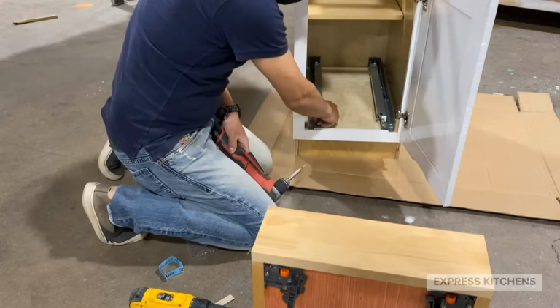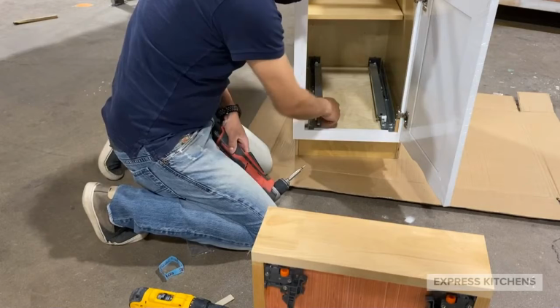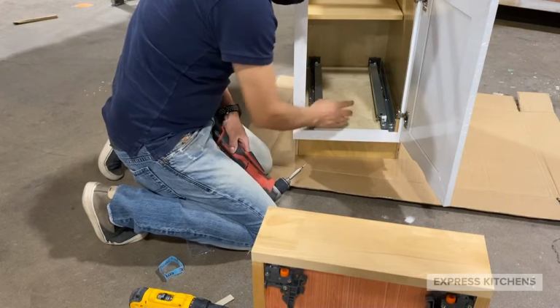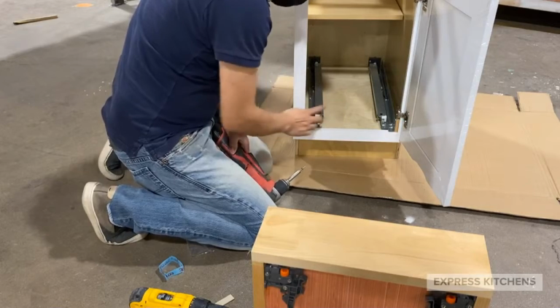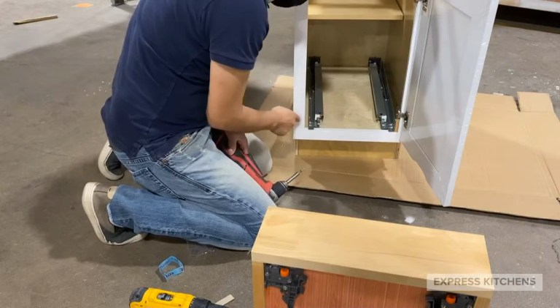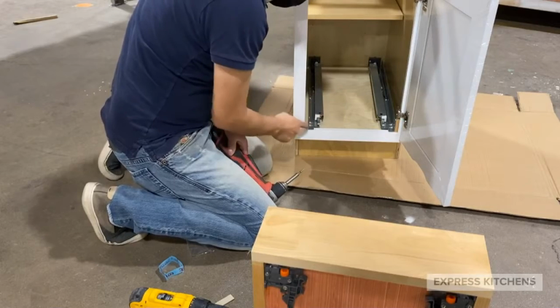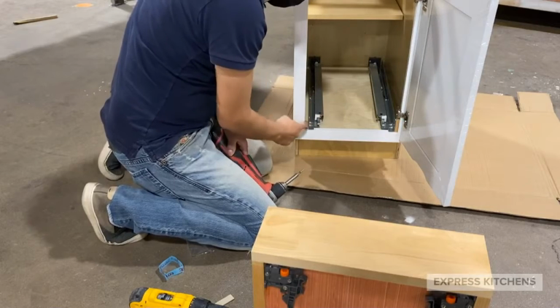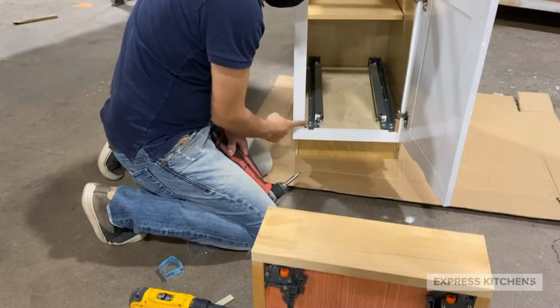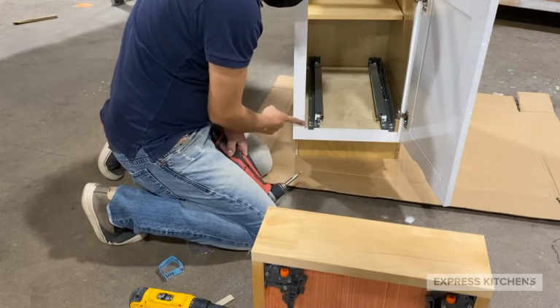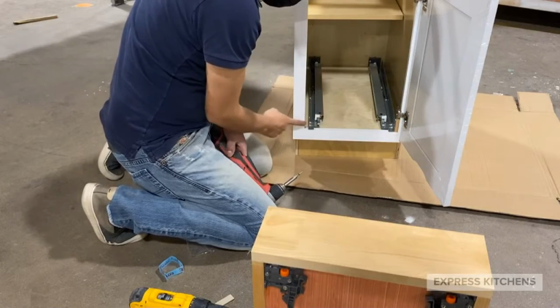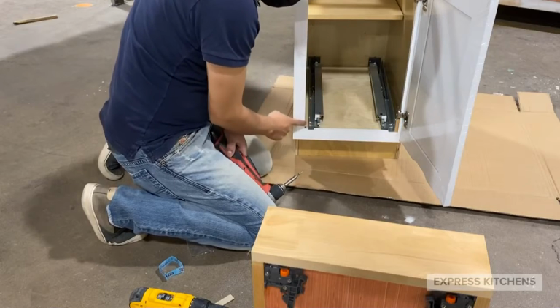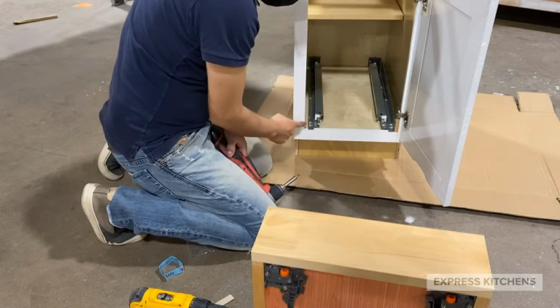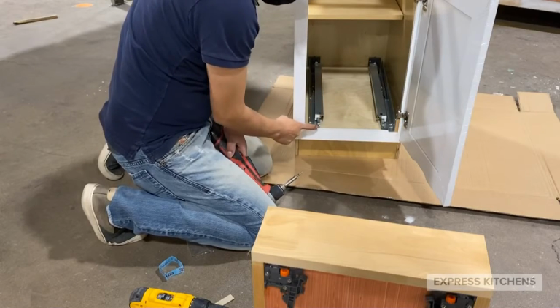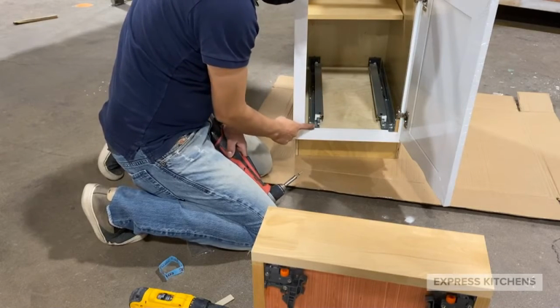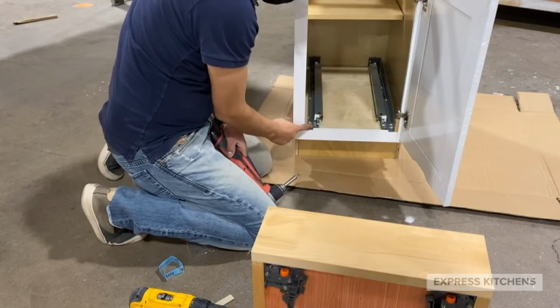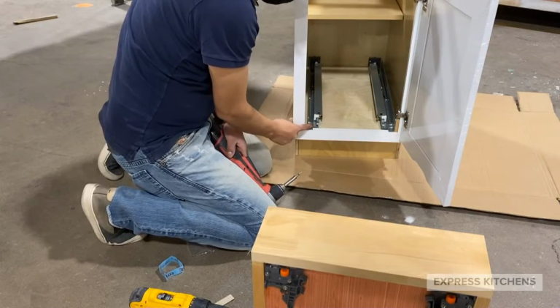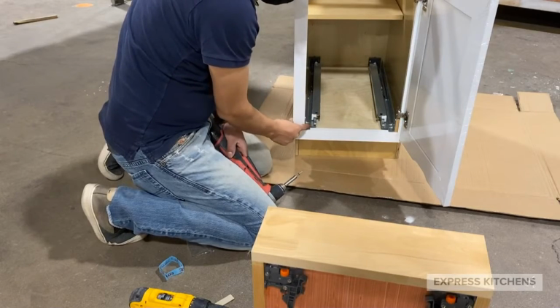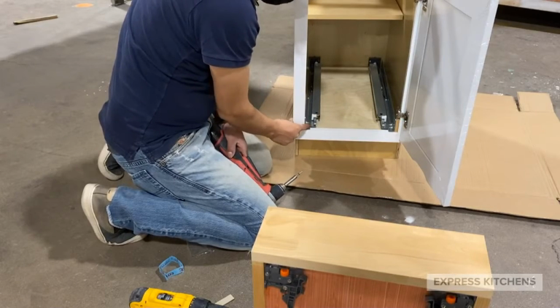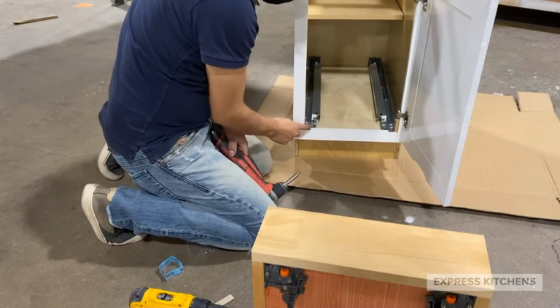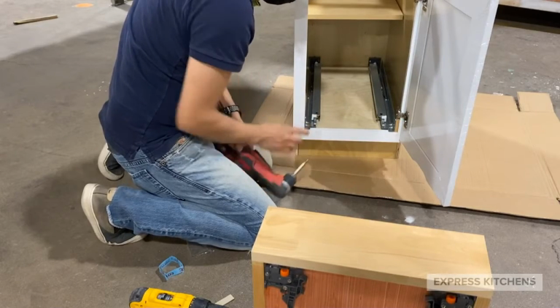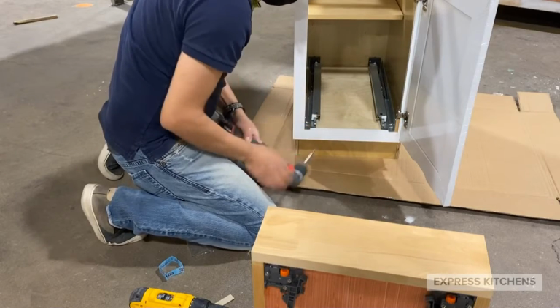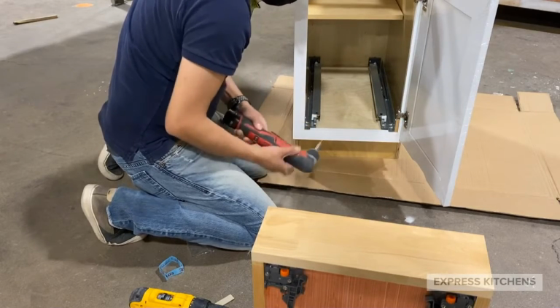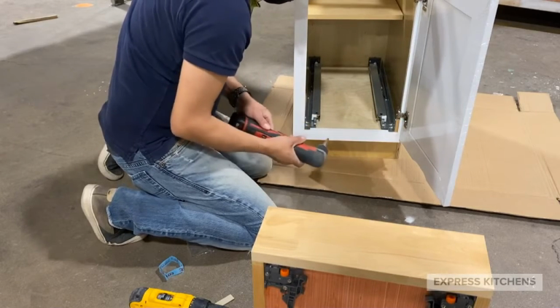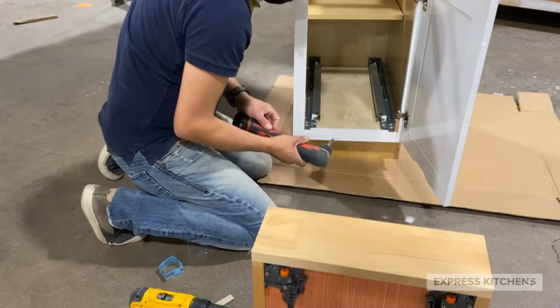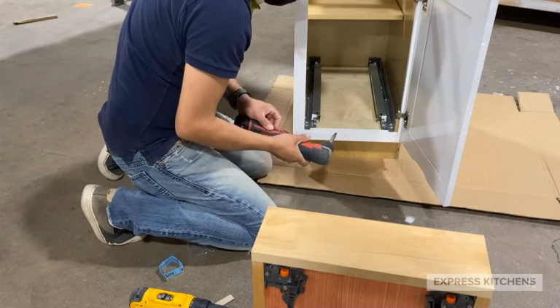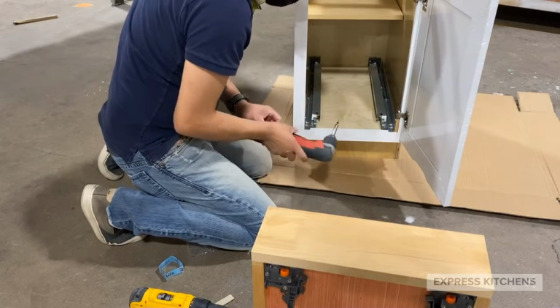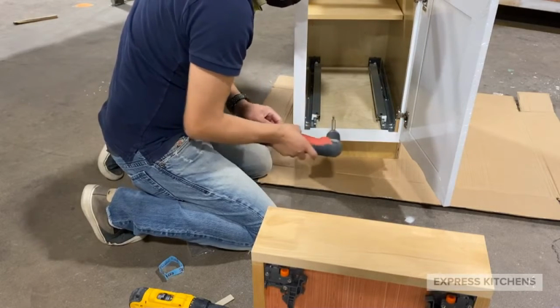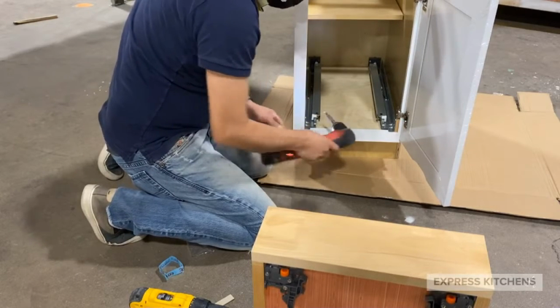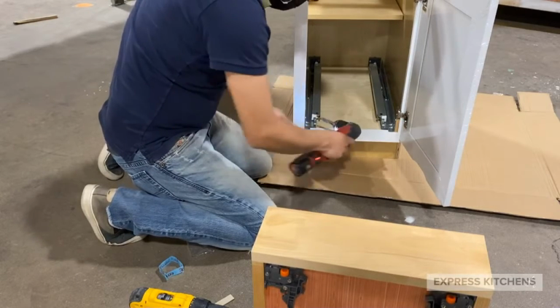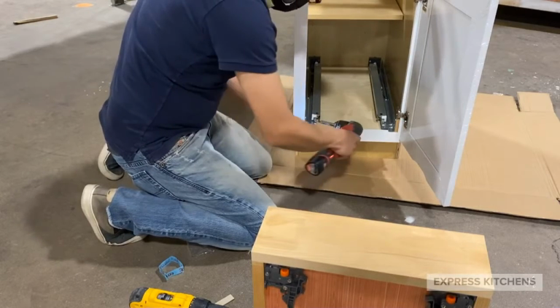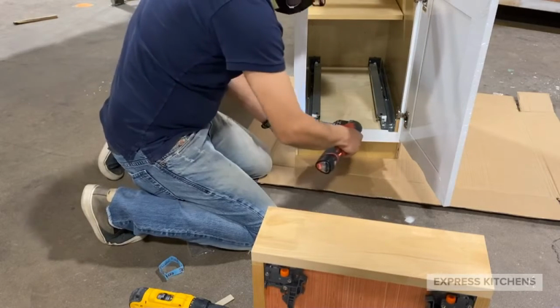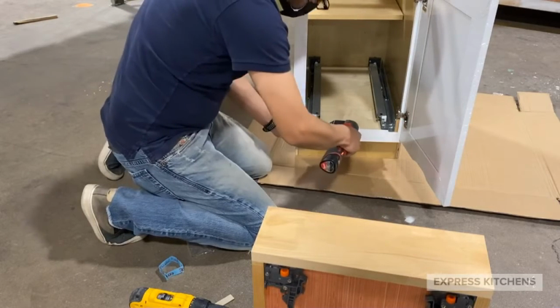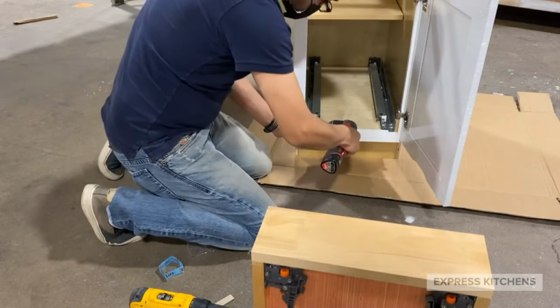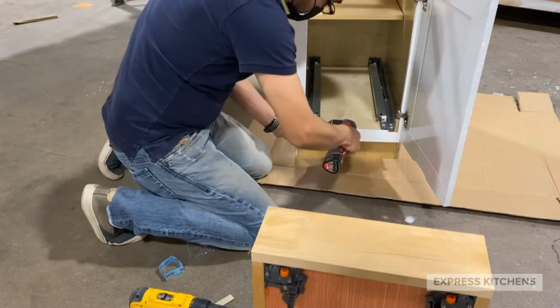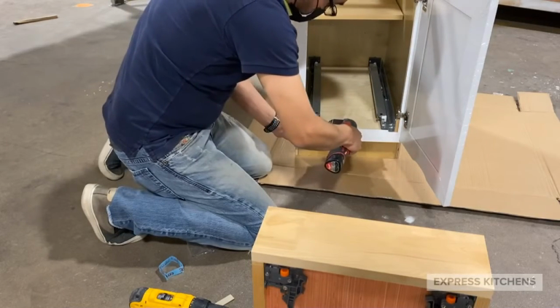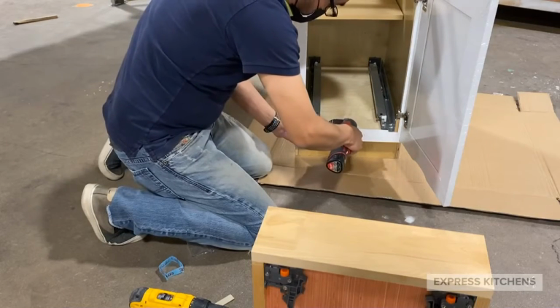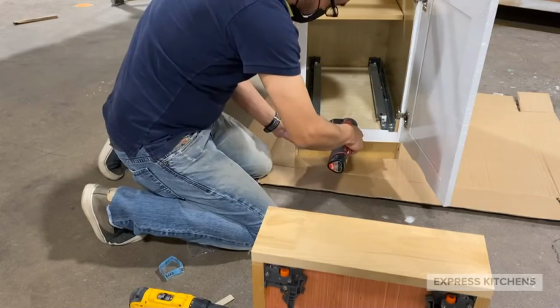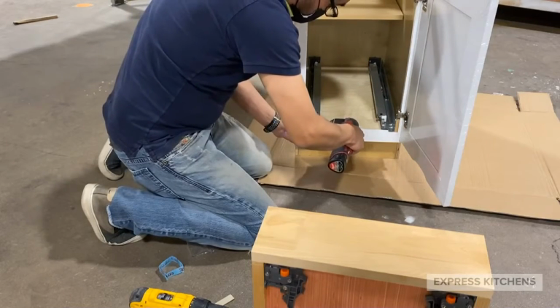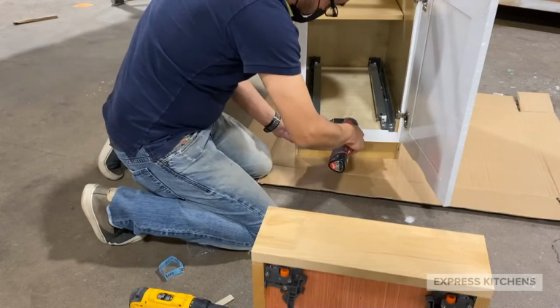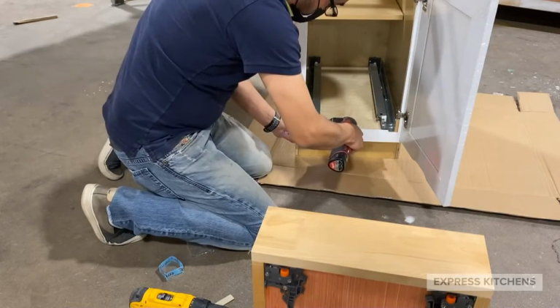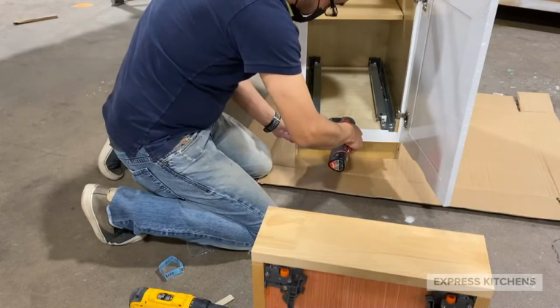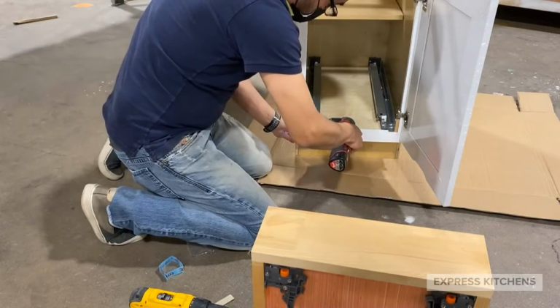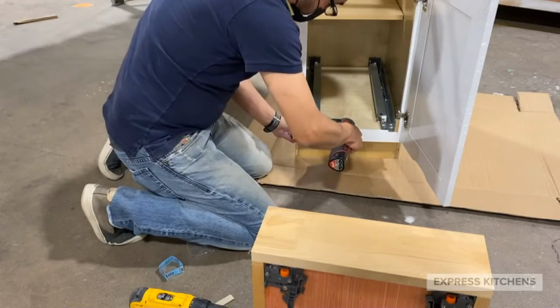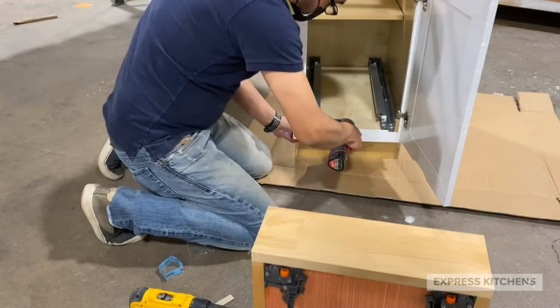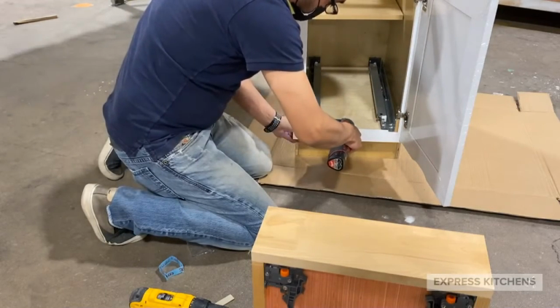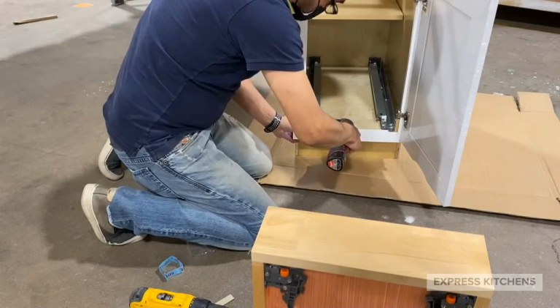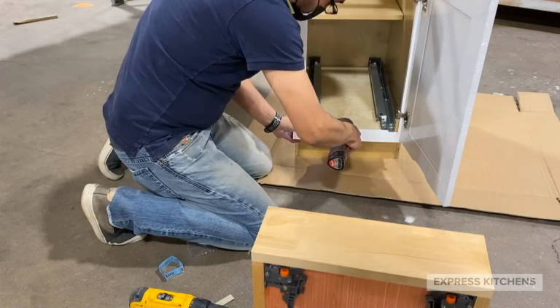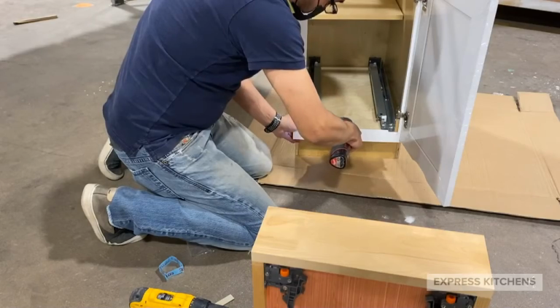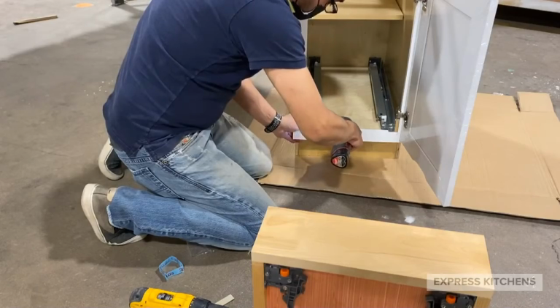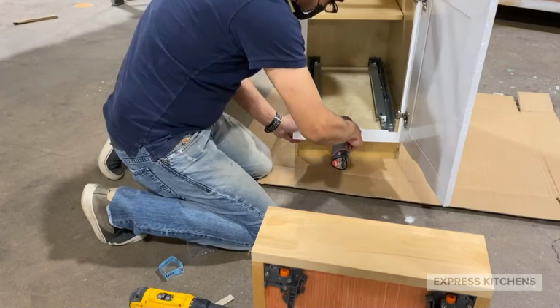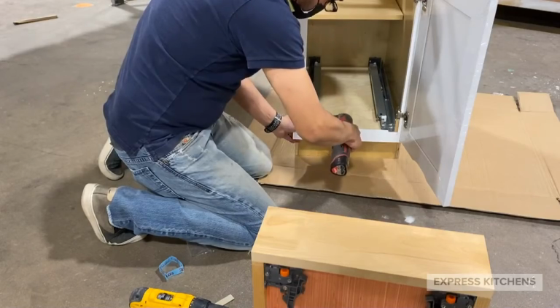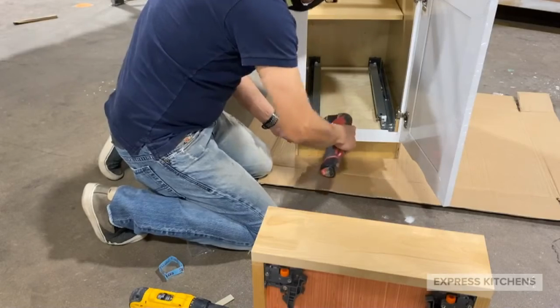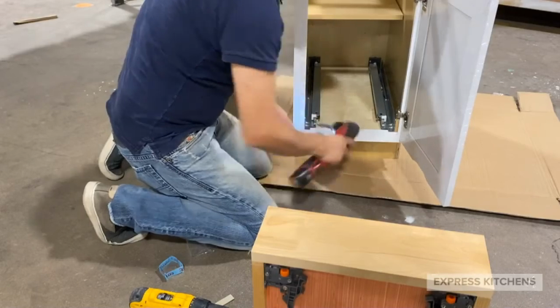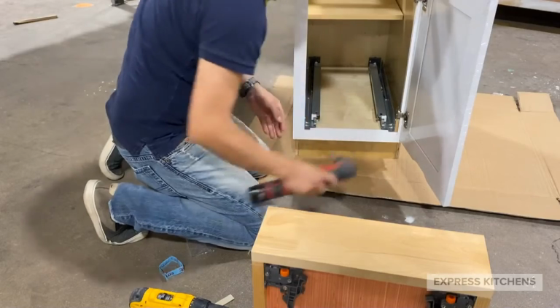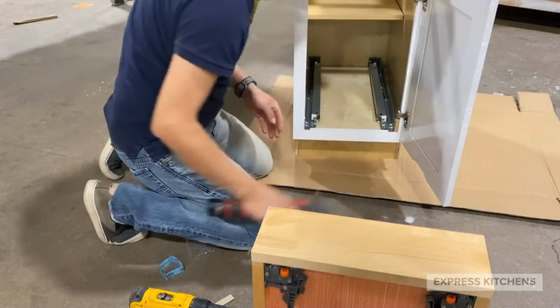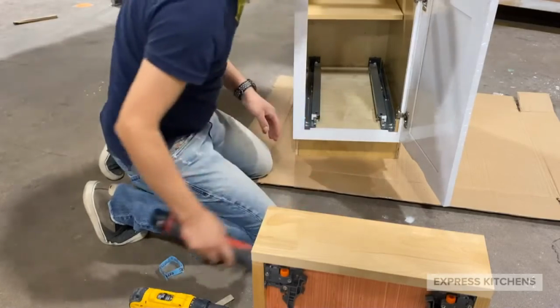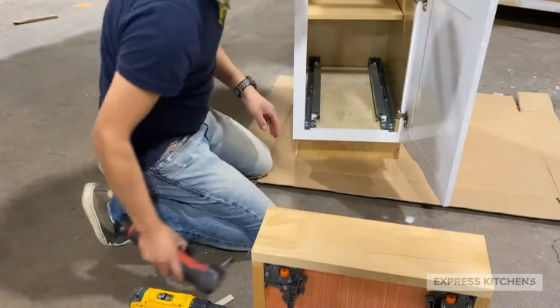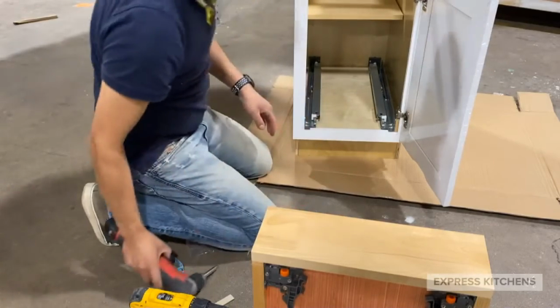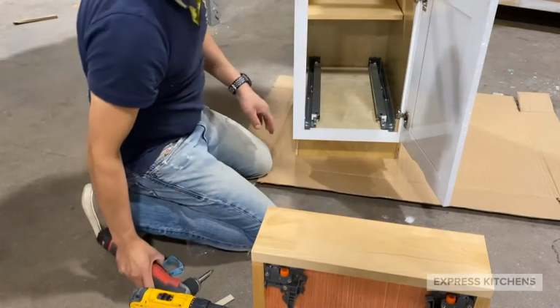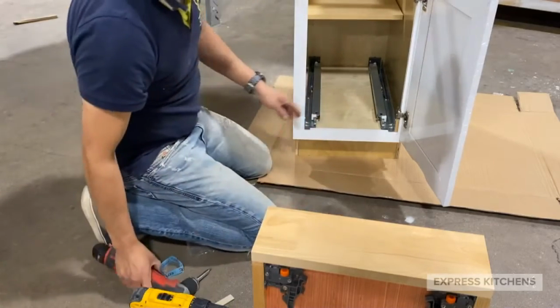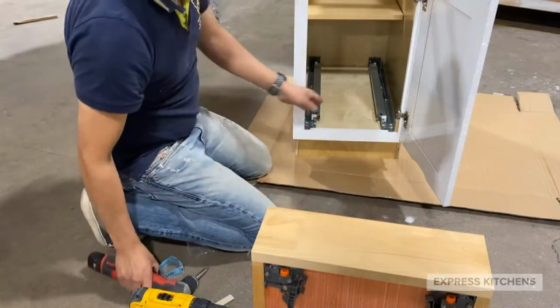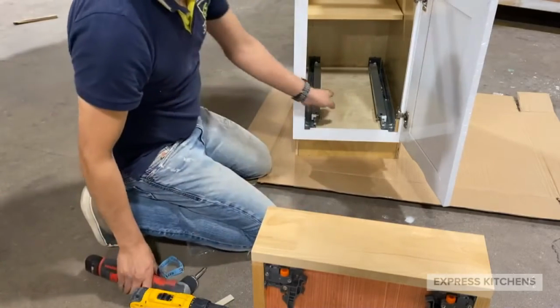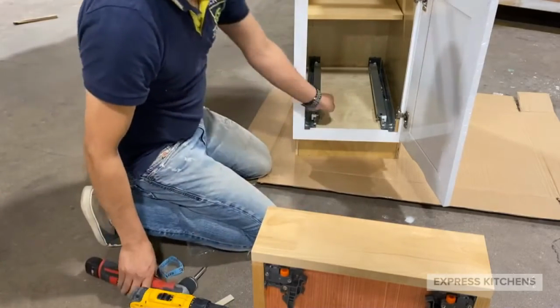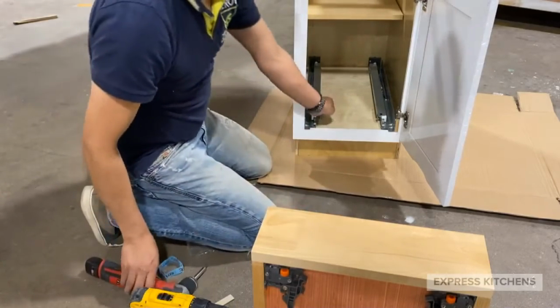On the cabinet side without the hinge you may not need the additional spacer. You can screw the drawer glide directly into the face frame.